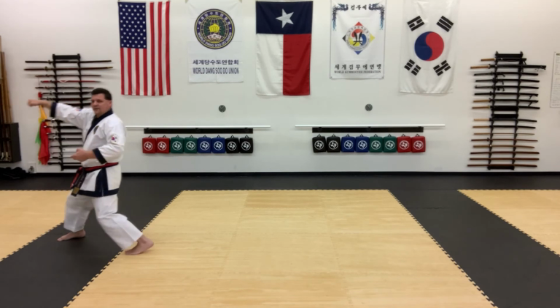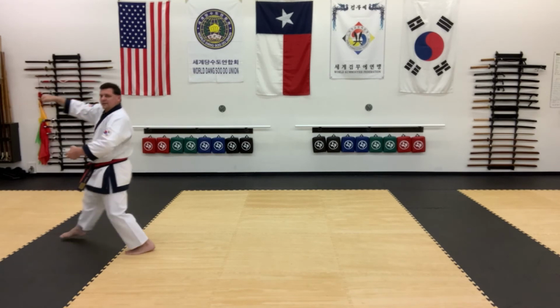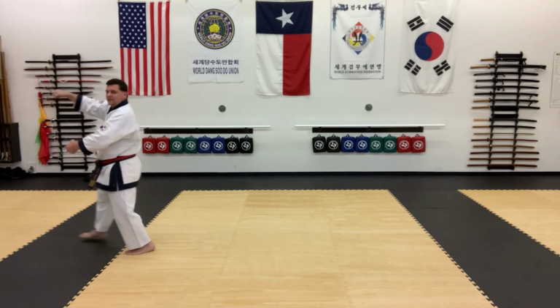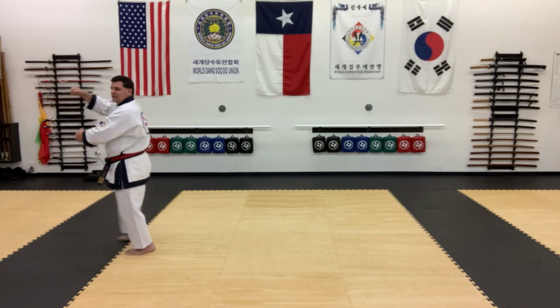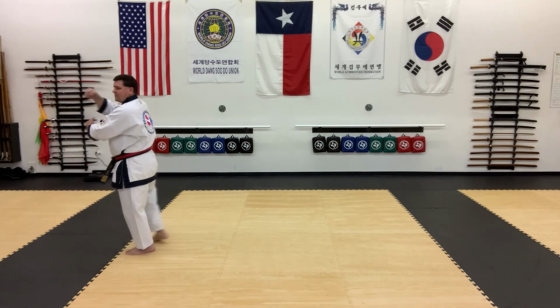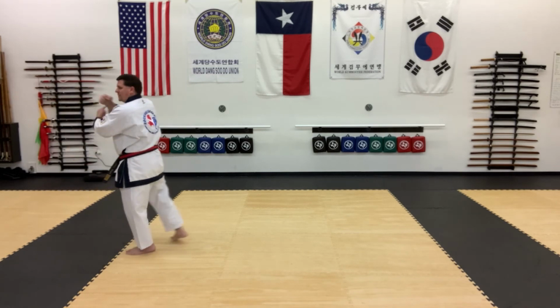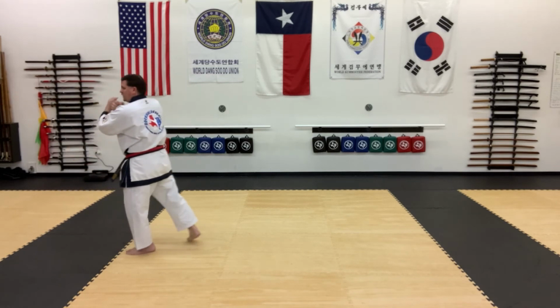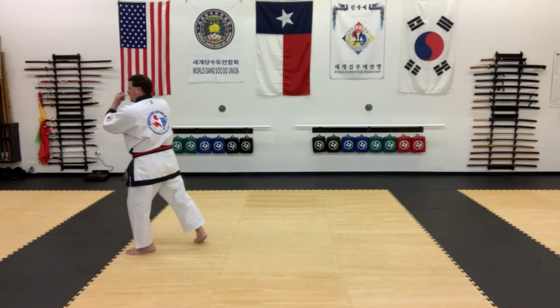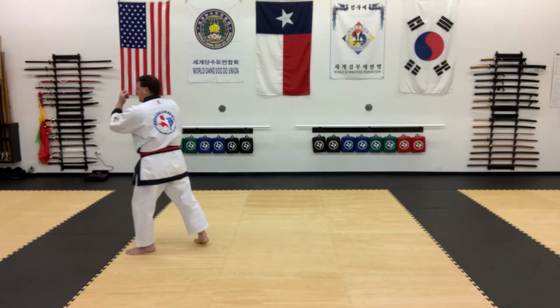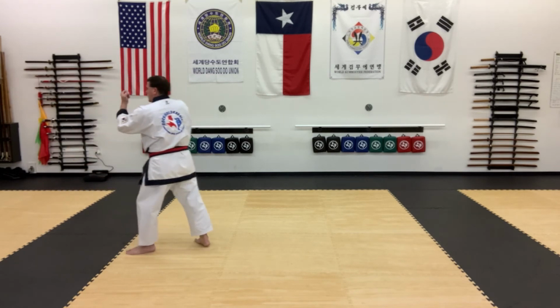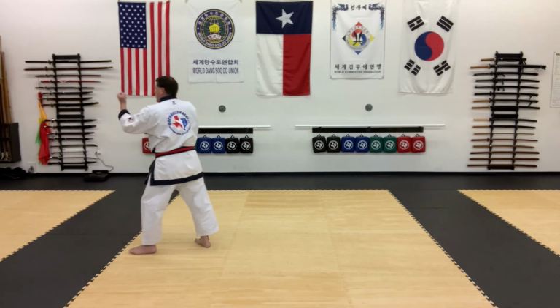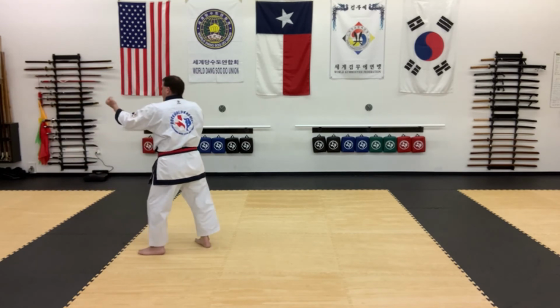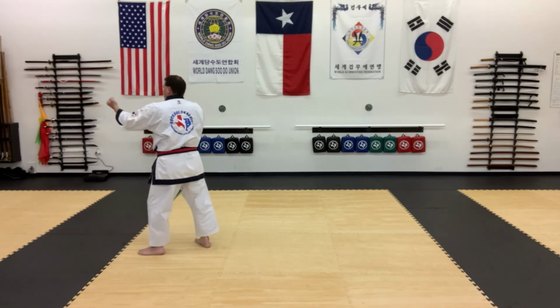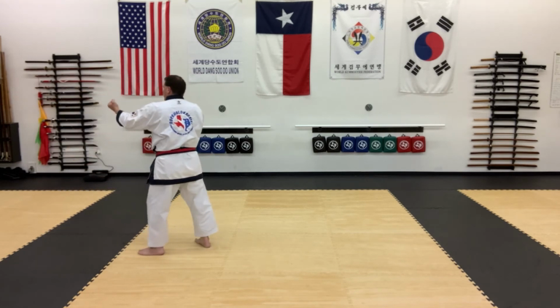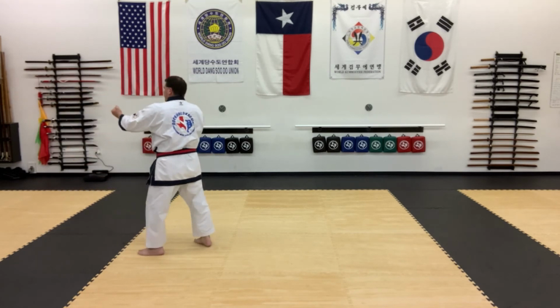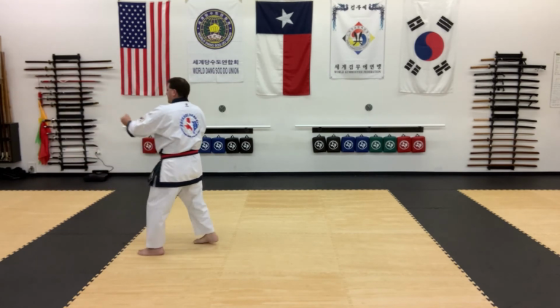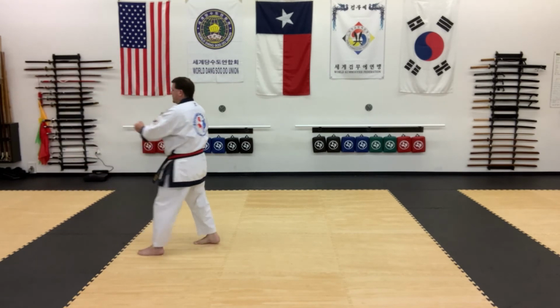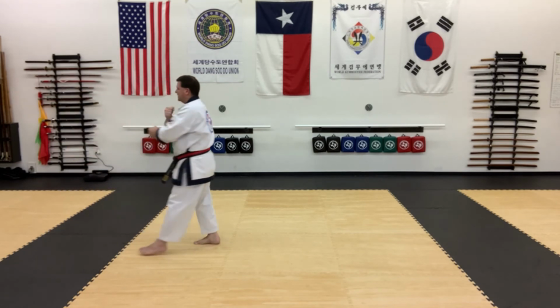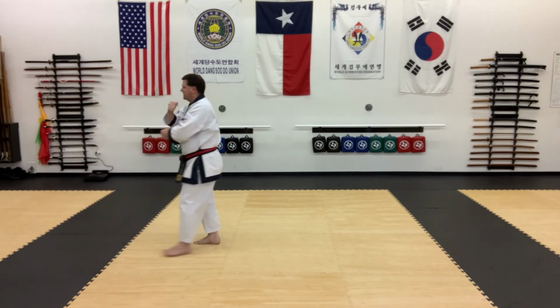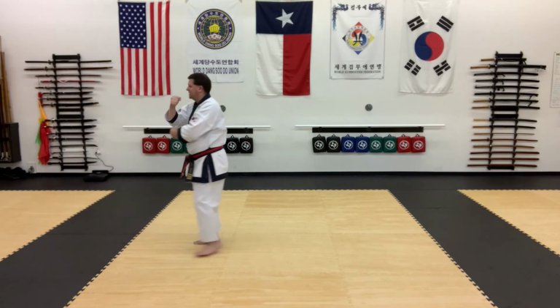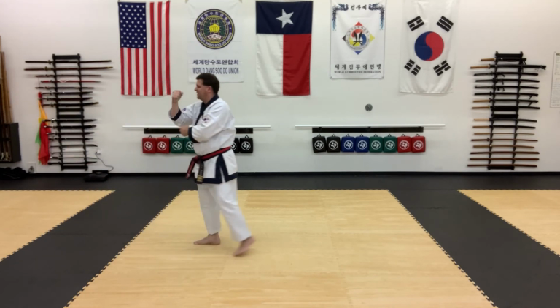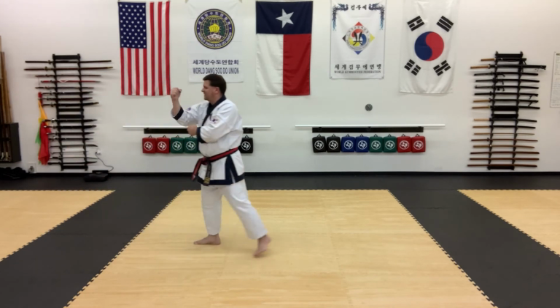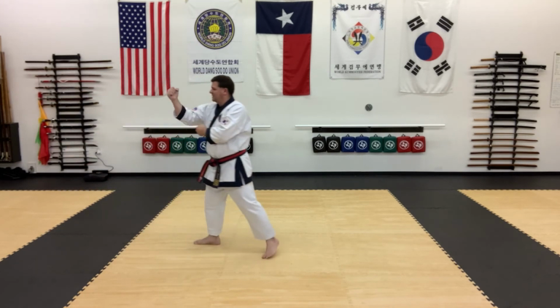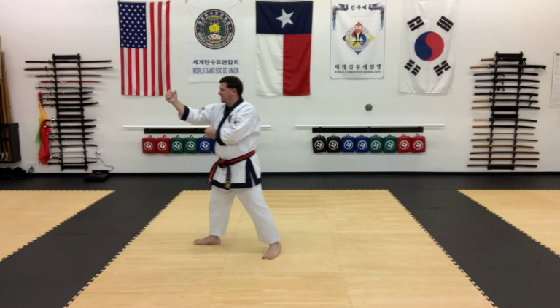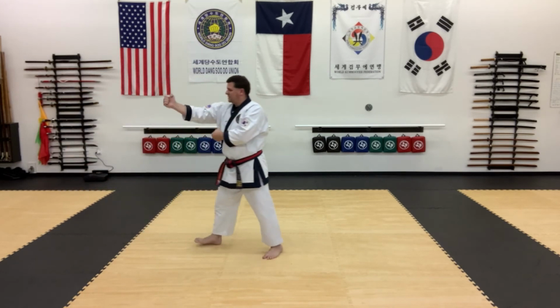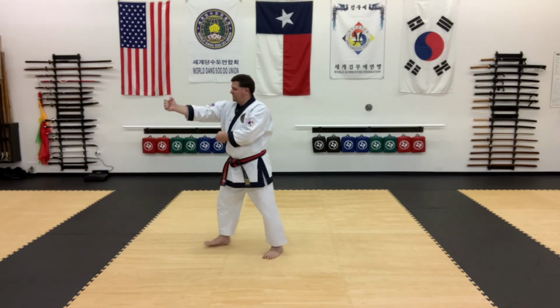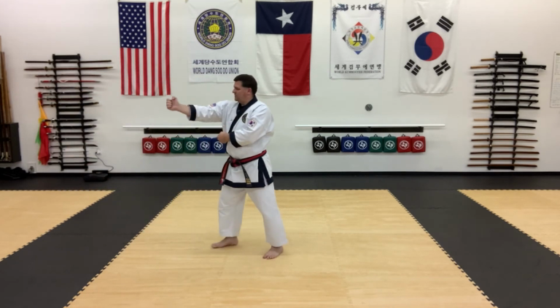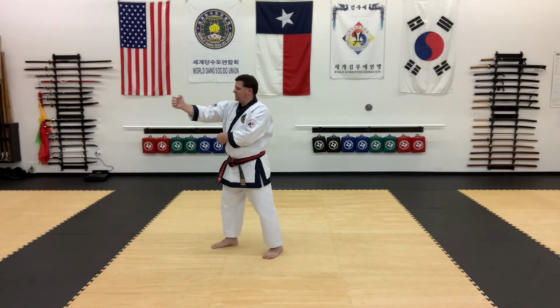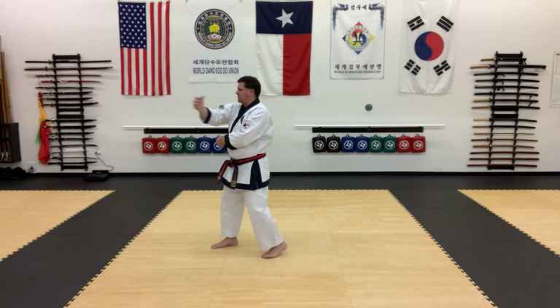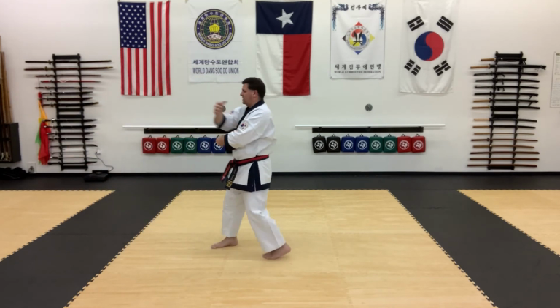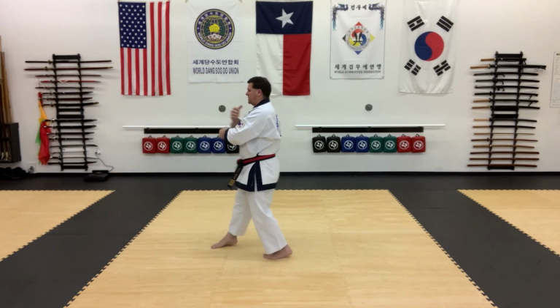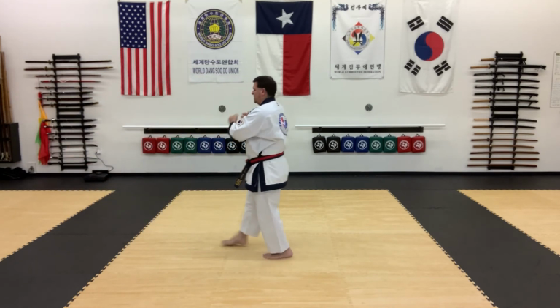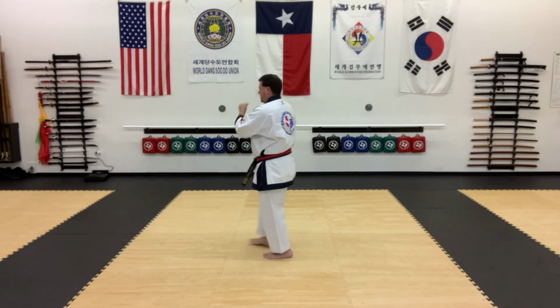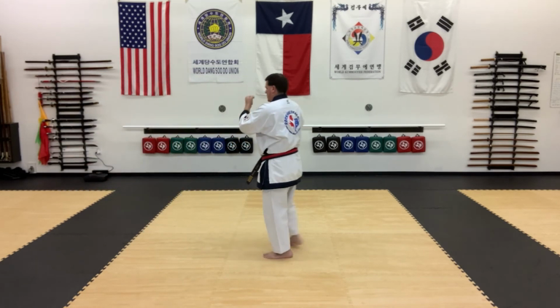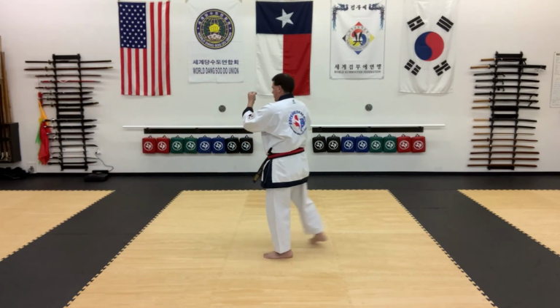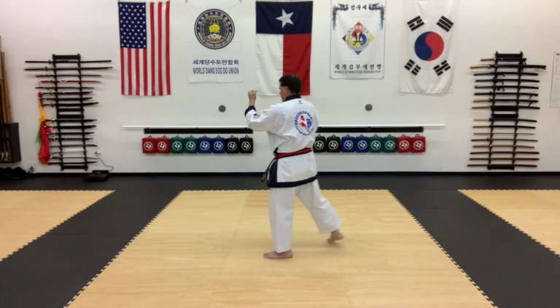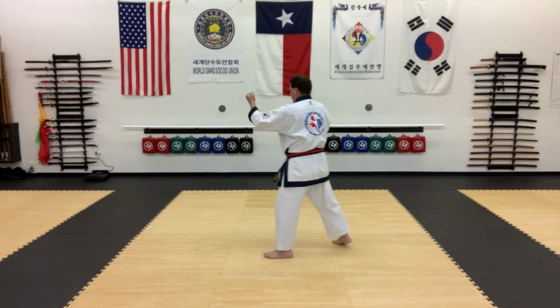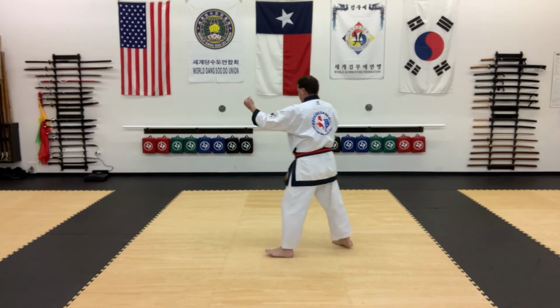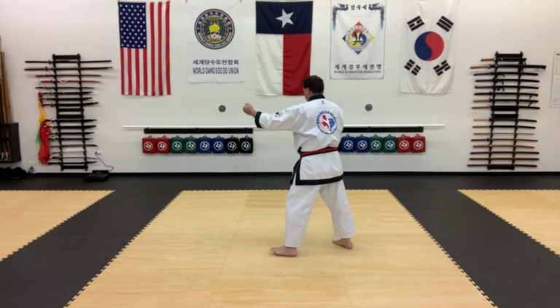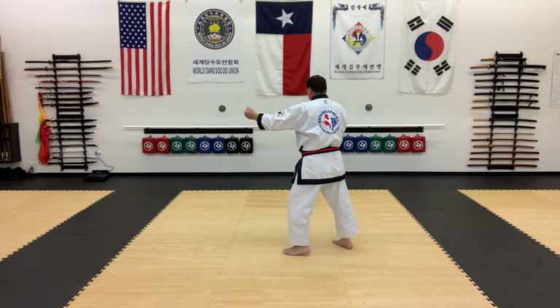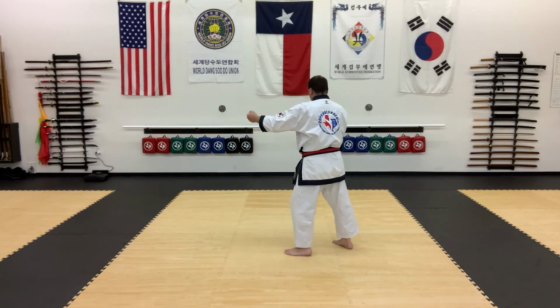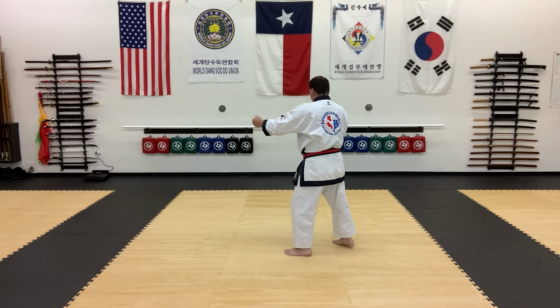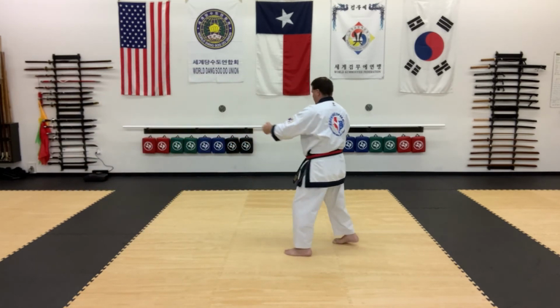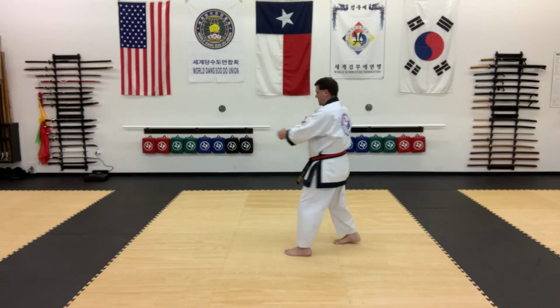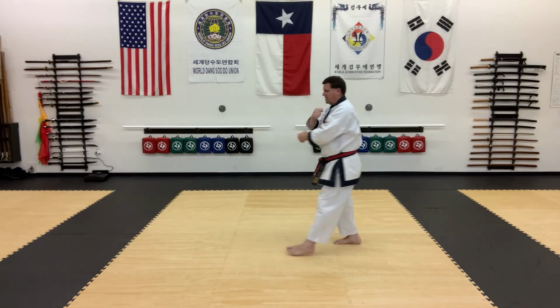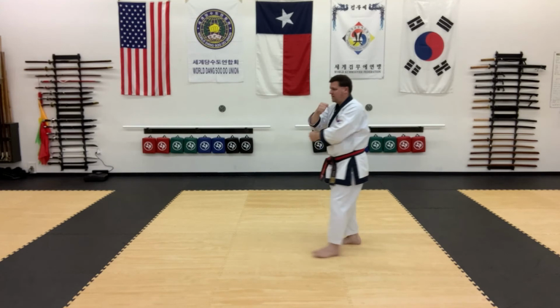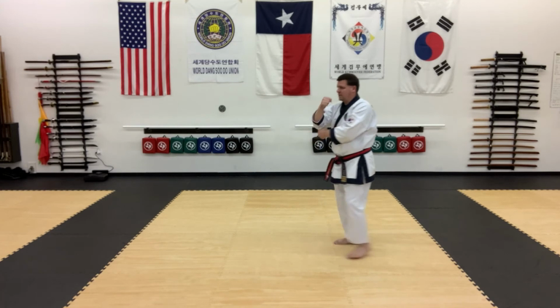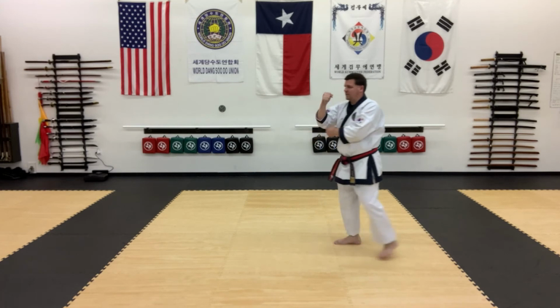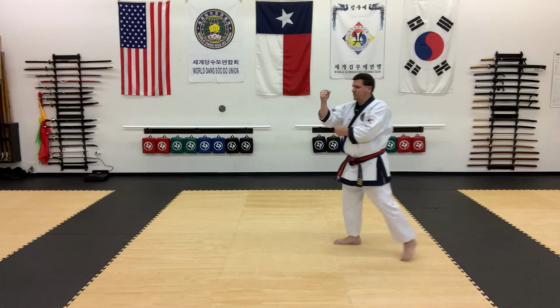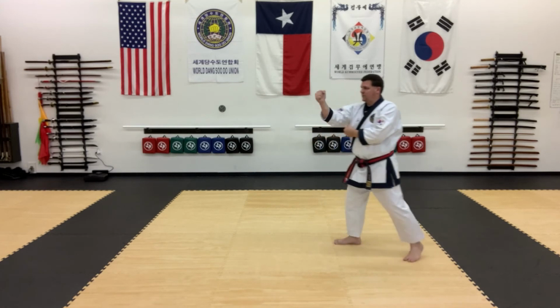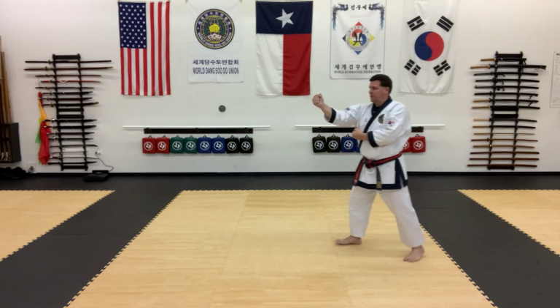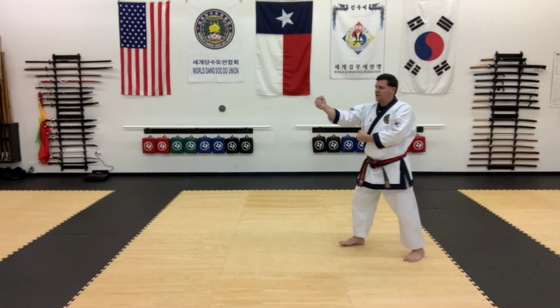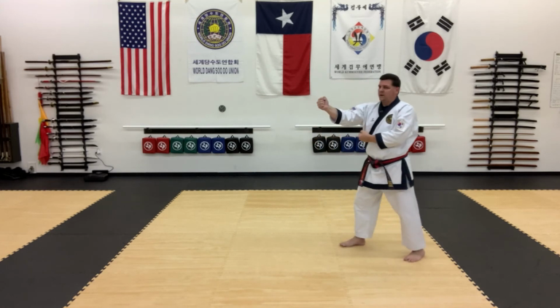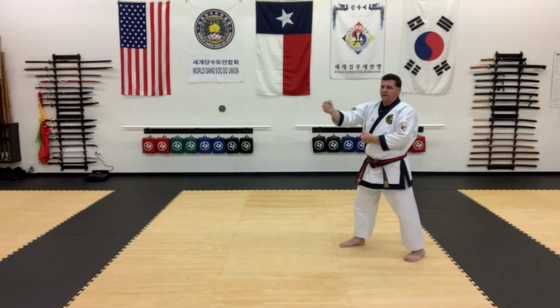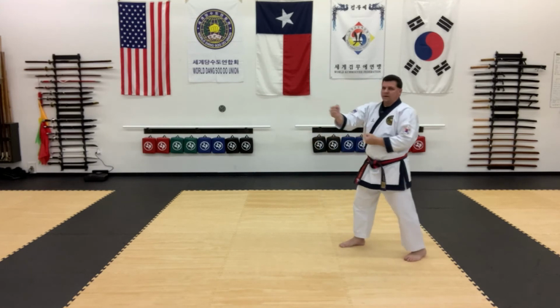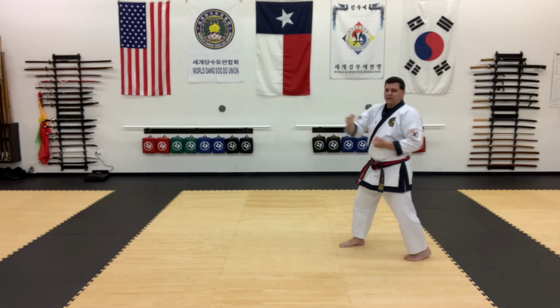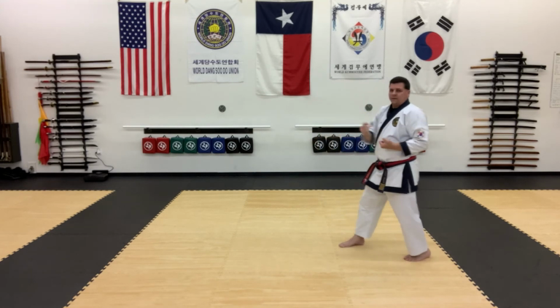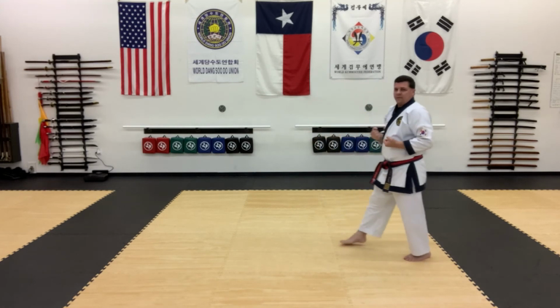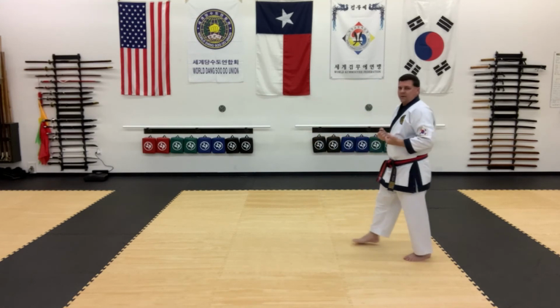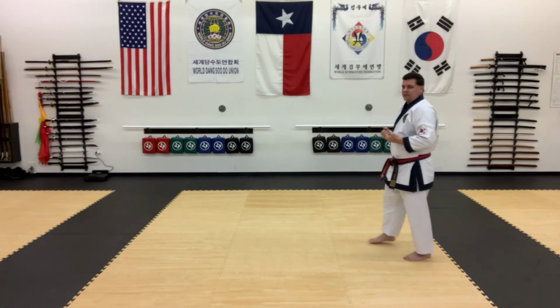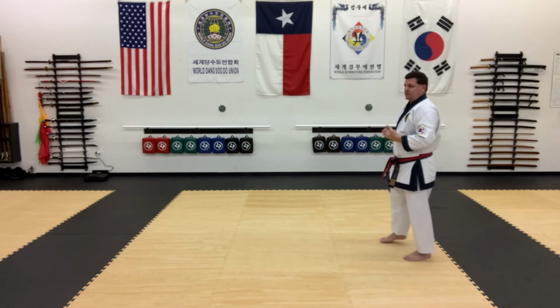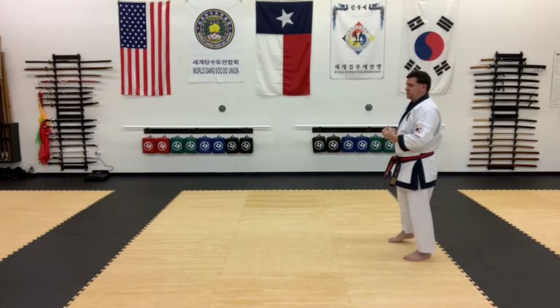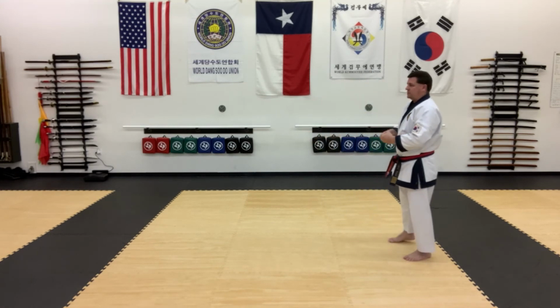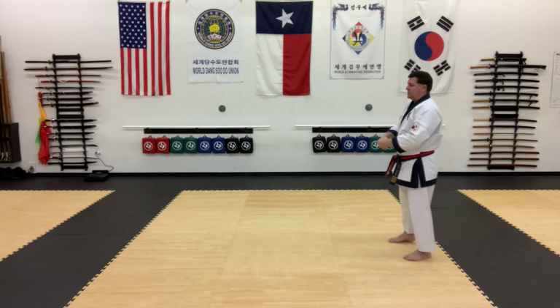Stepping back one, two, three, and four. Back to chunbi.